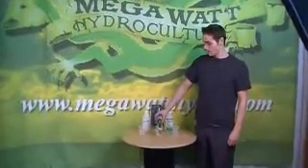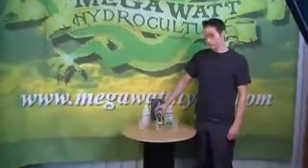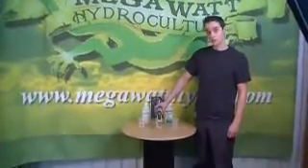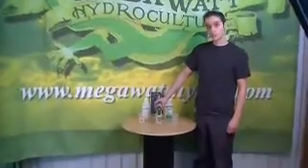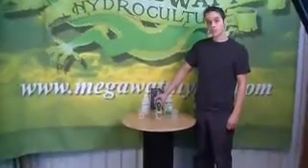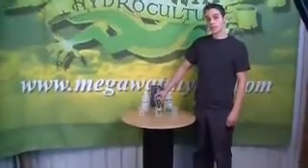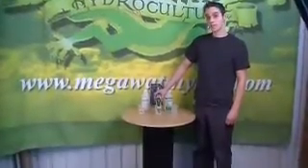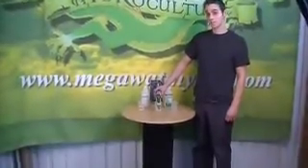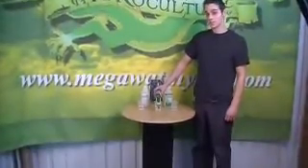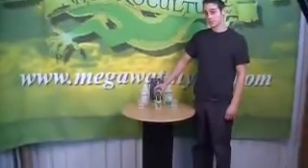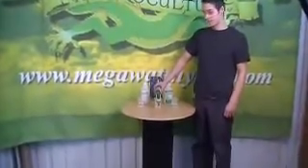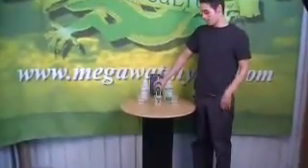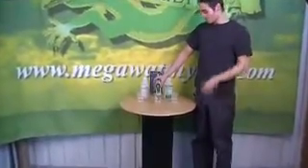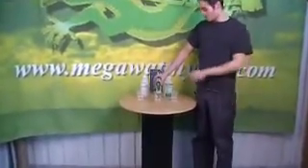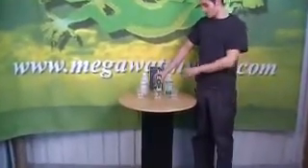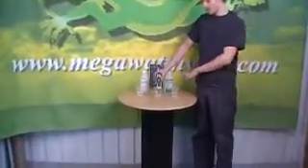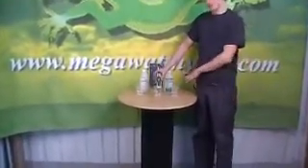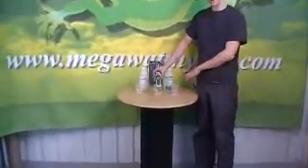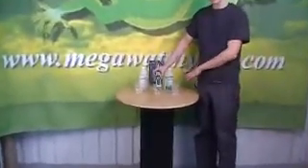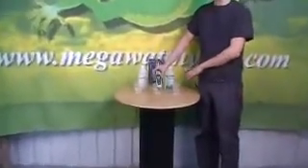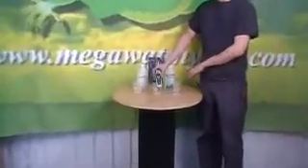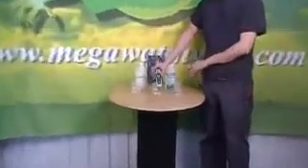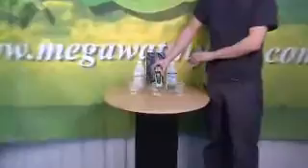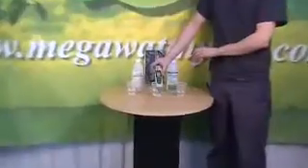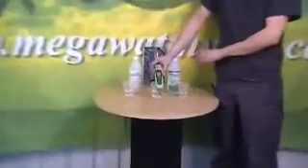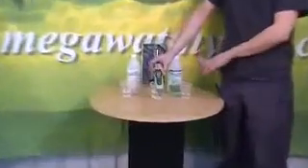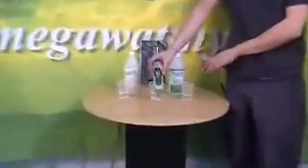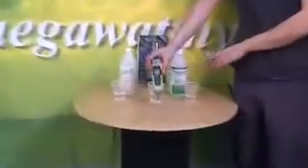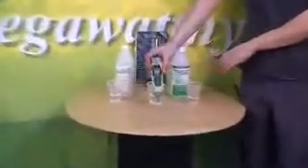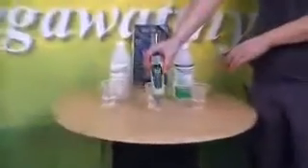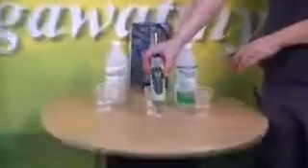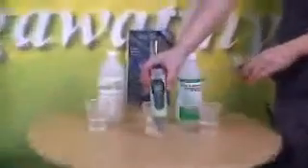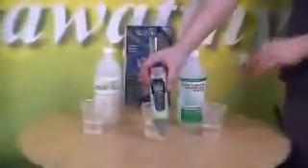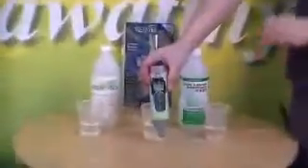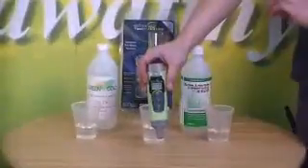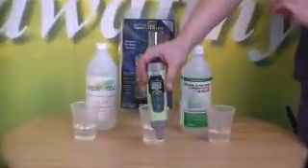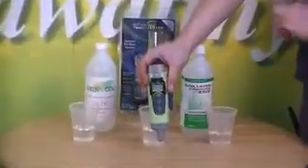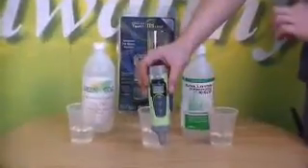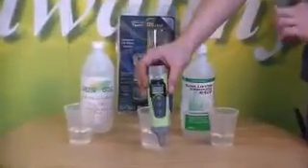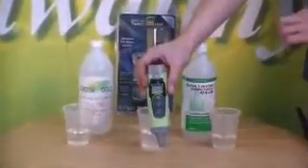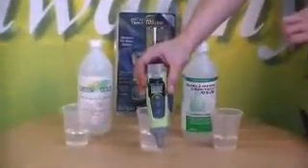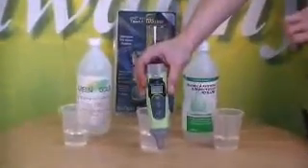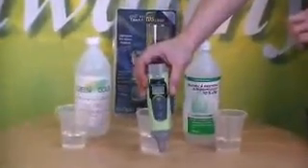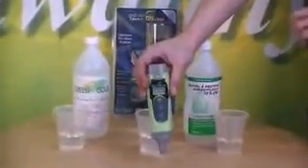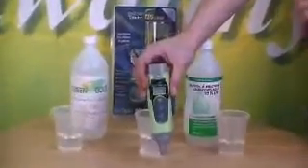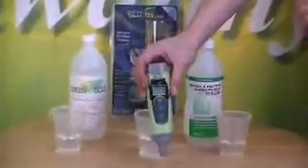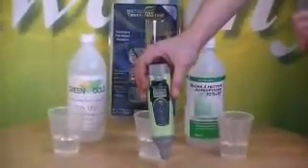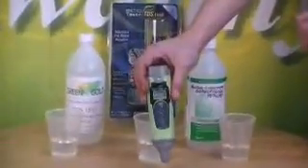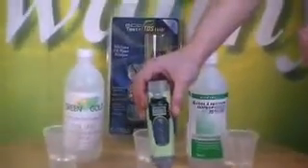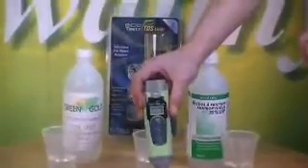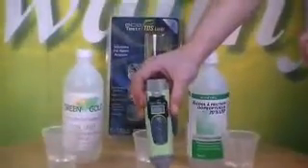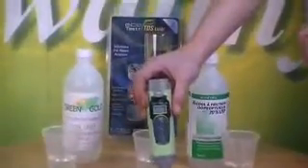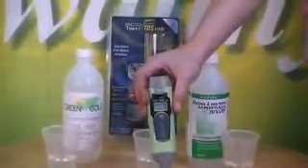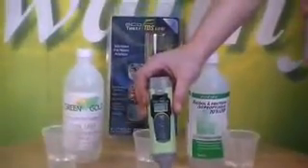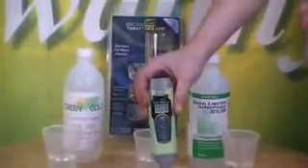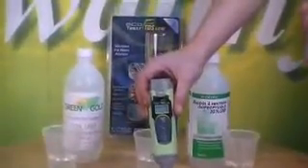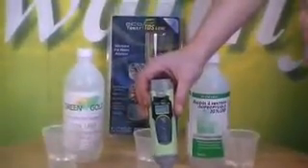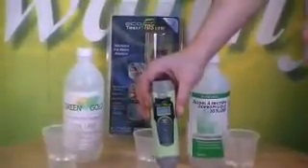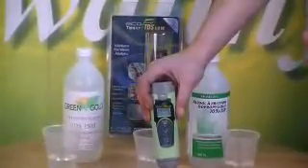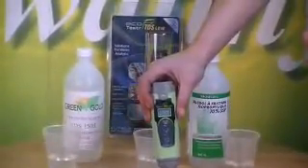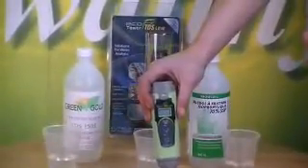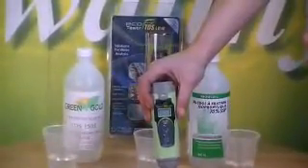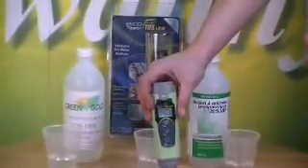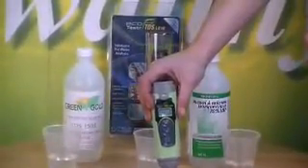First you gotta rinse it, then put it in your alcohol for 5 minutes — not more than 5 minutes. I stress that because you will burn your electrode.